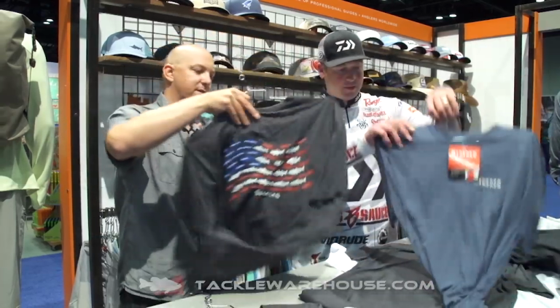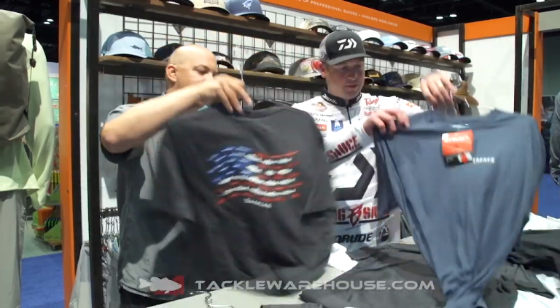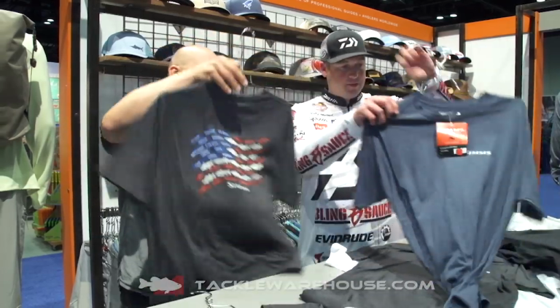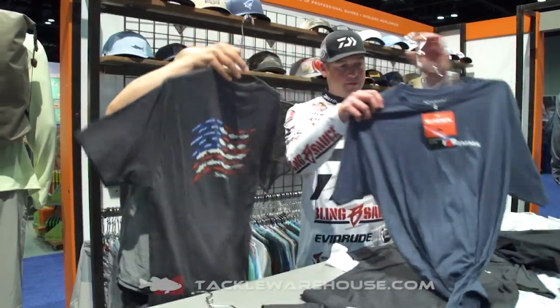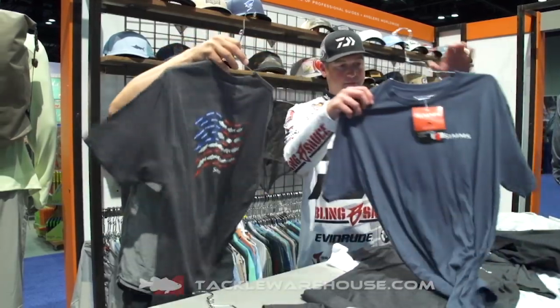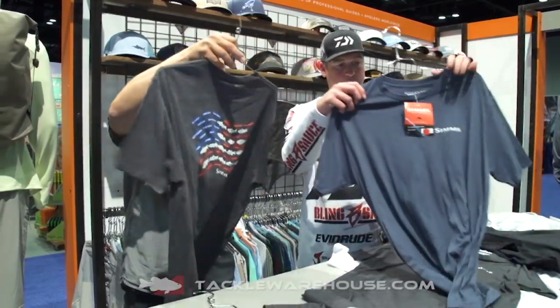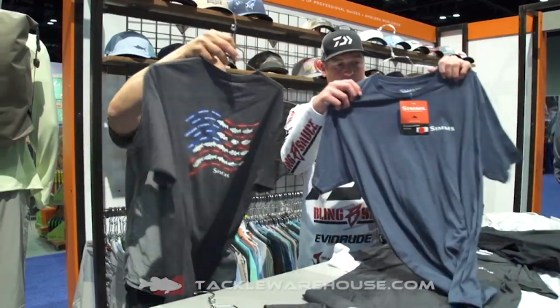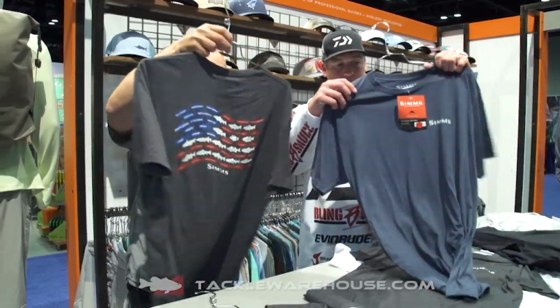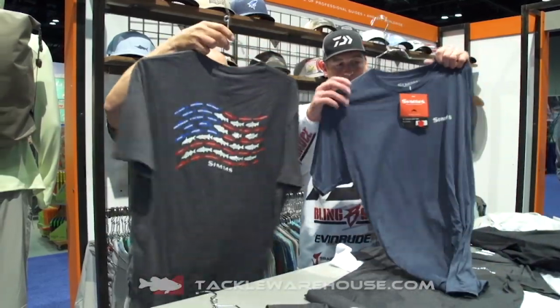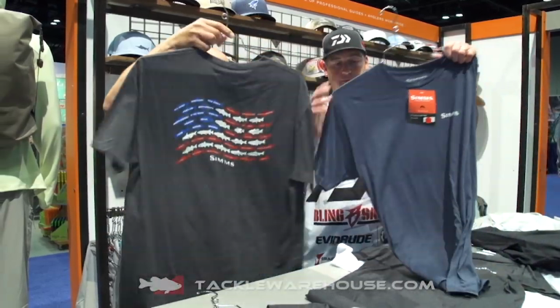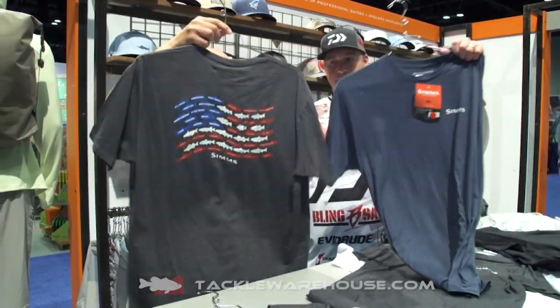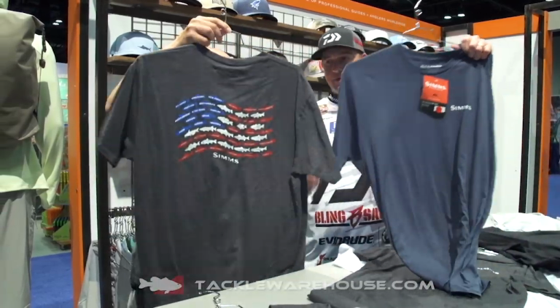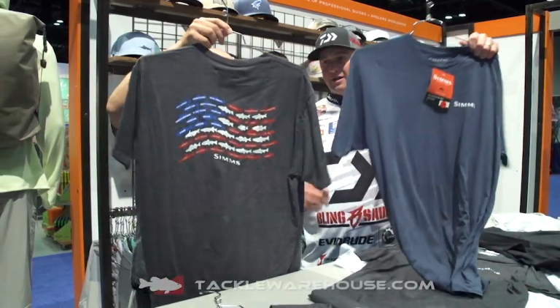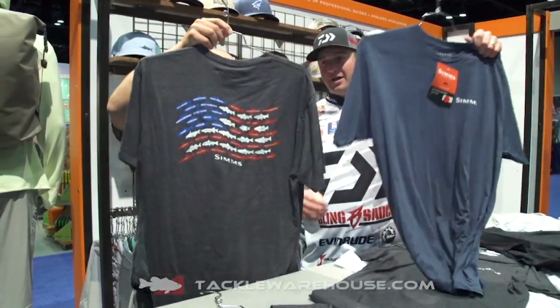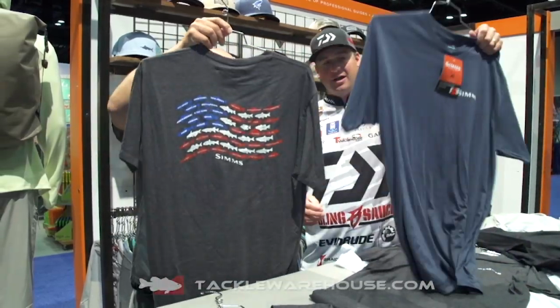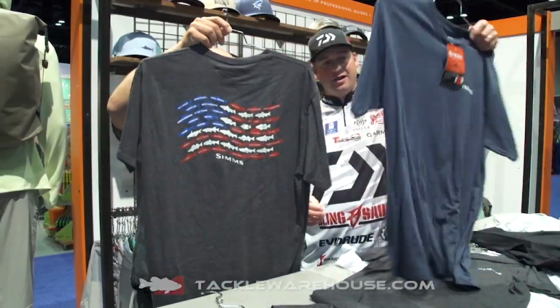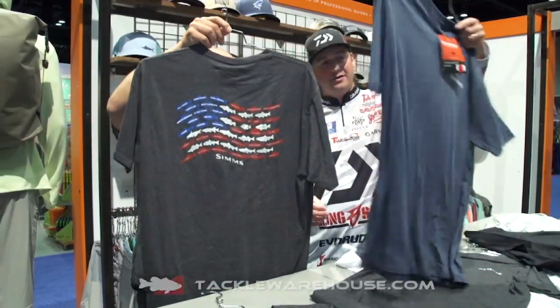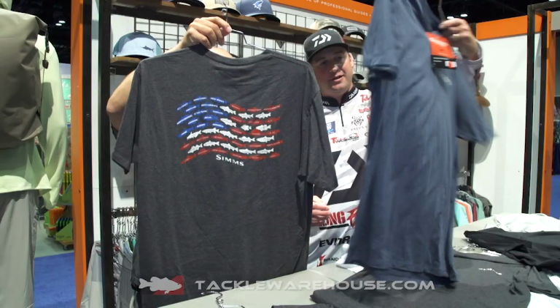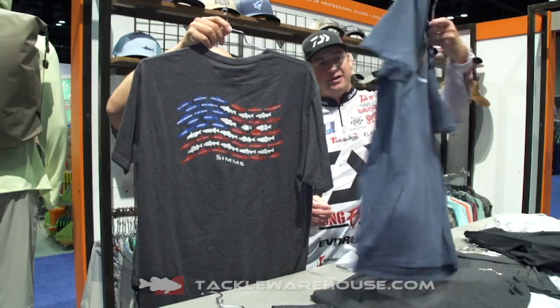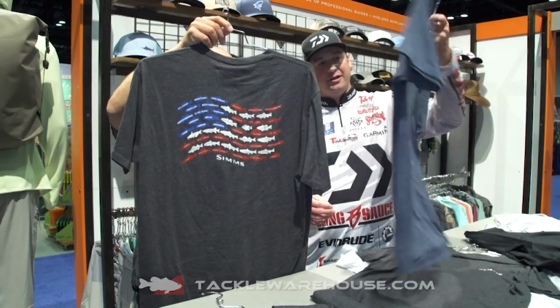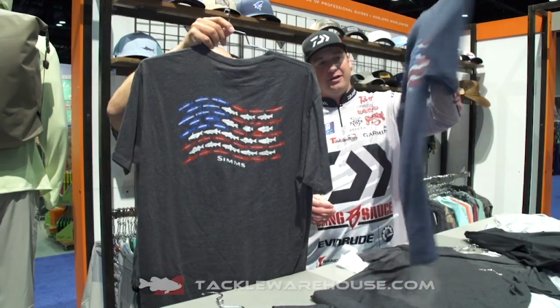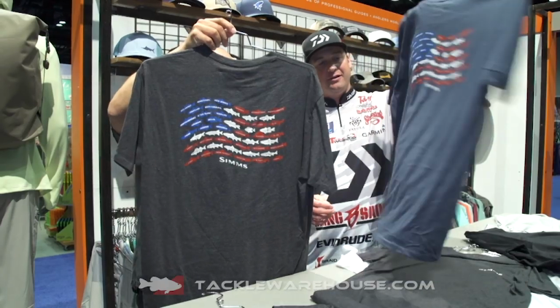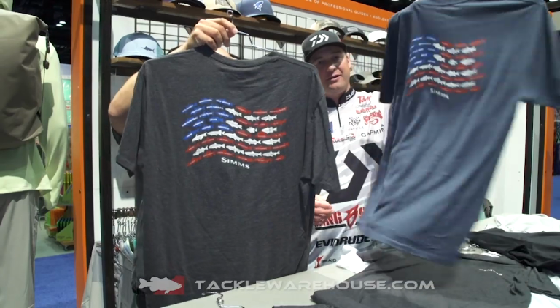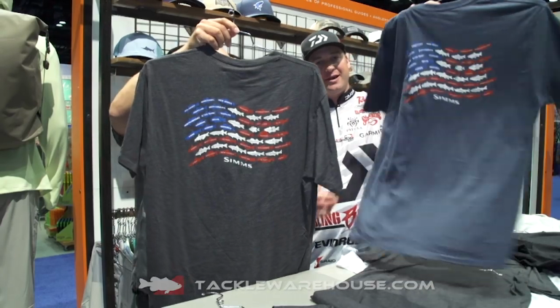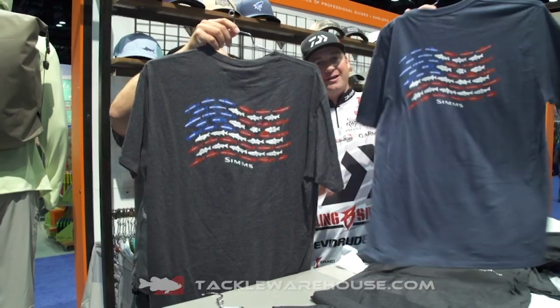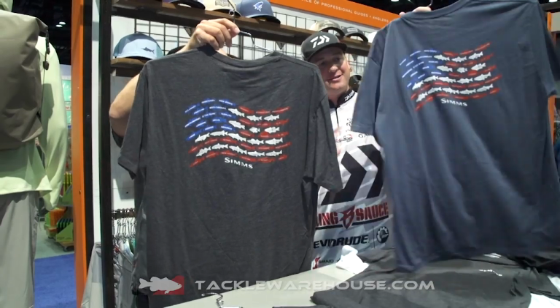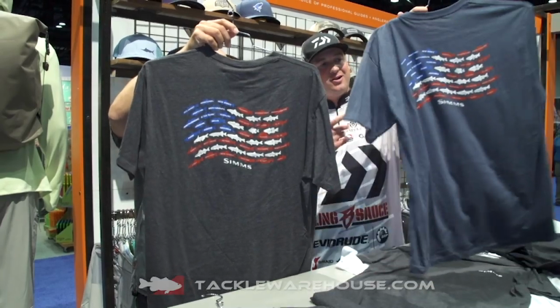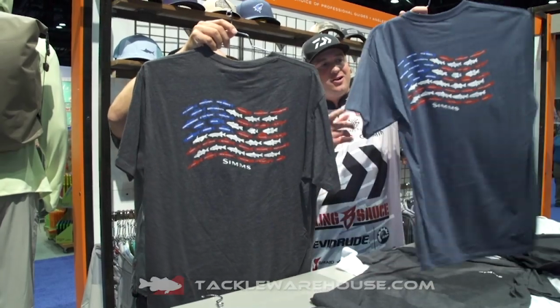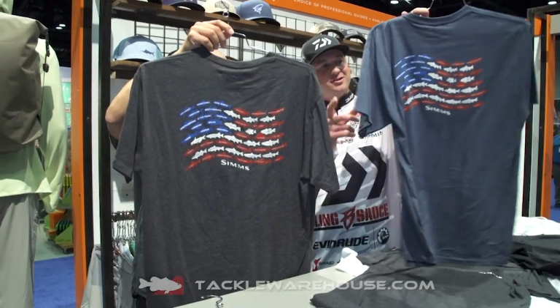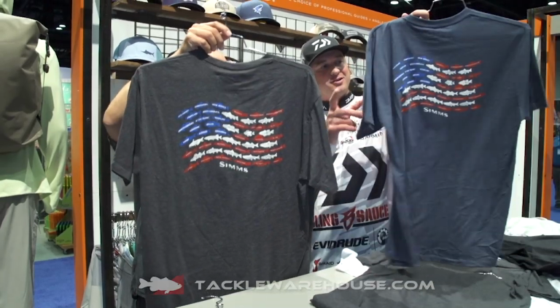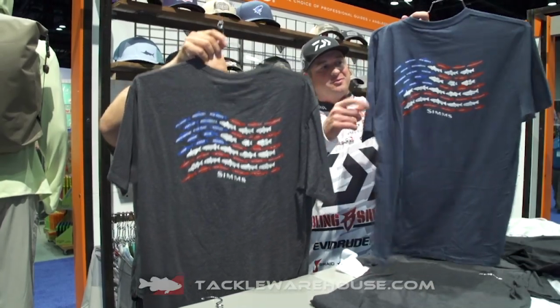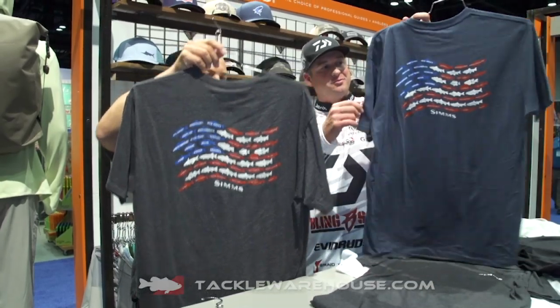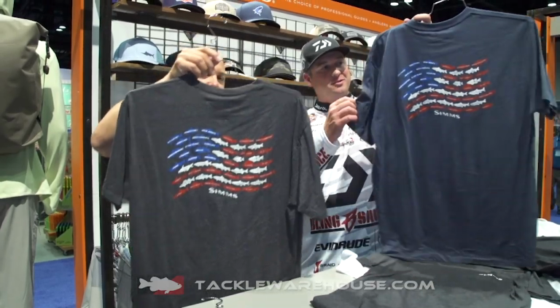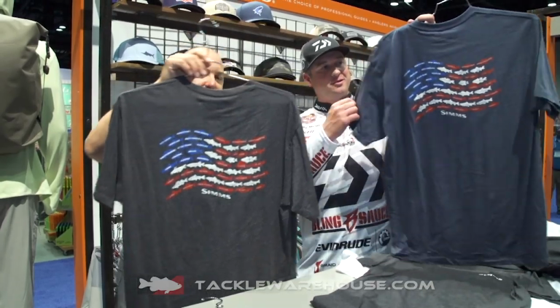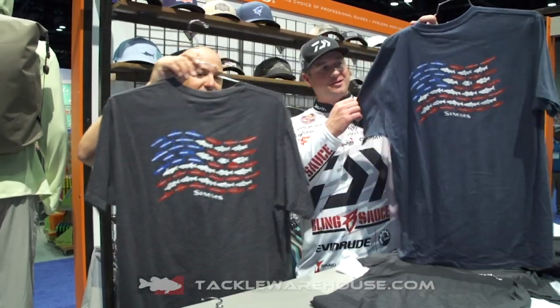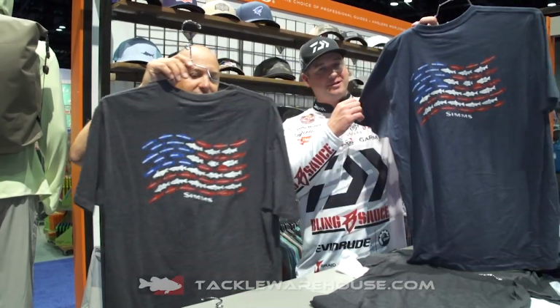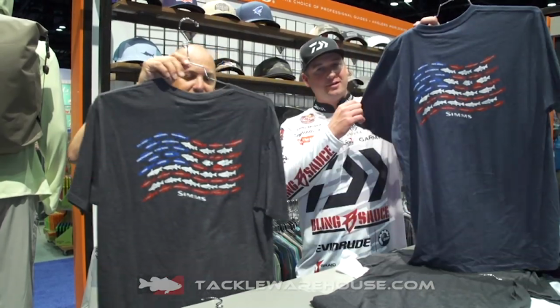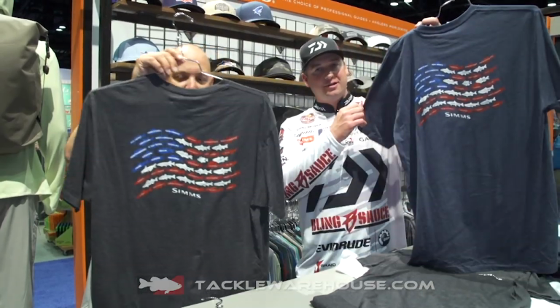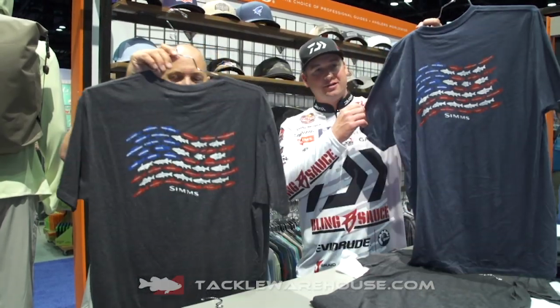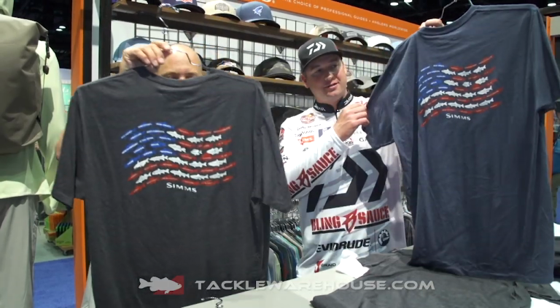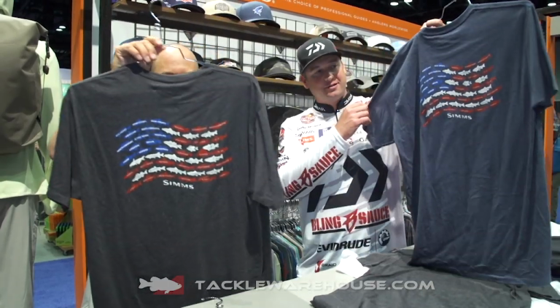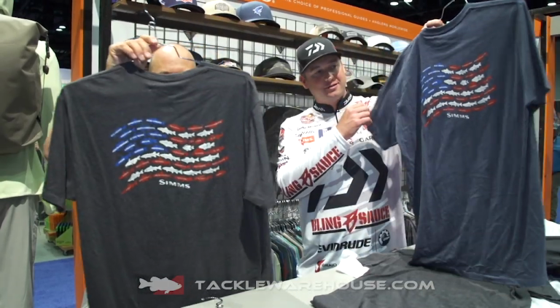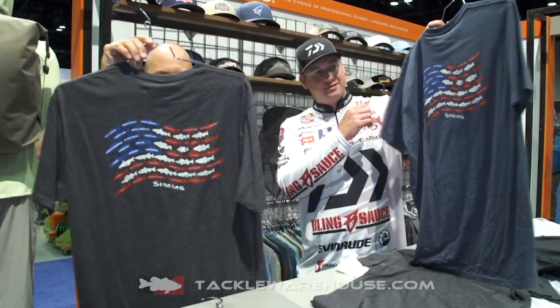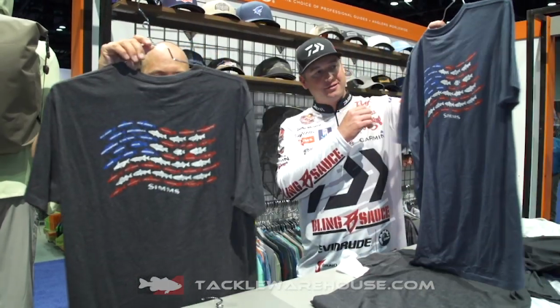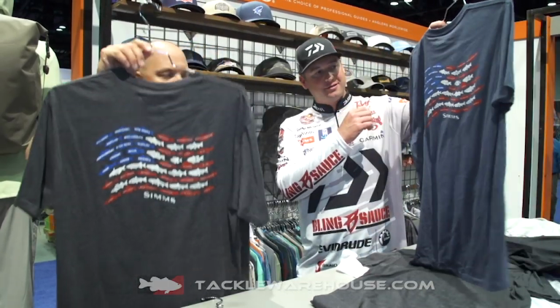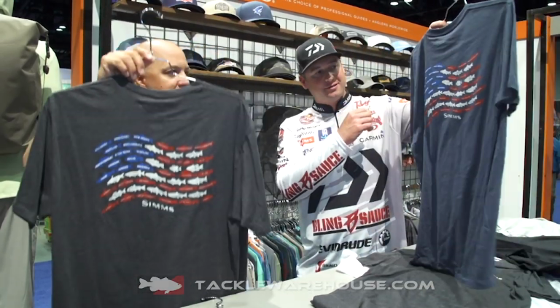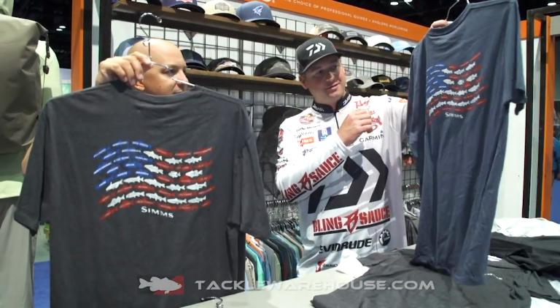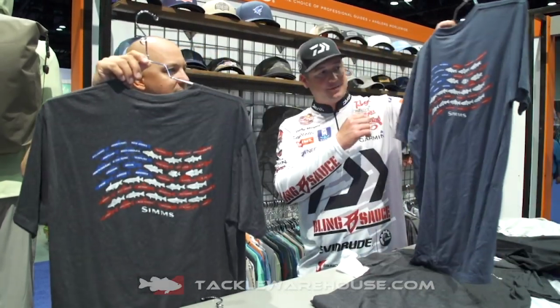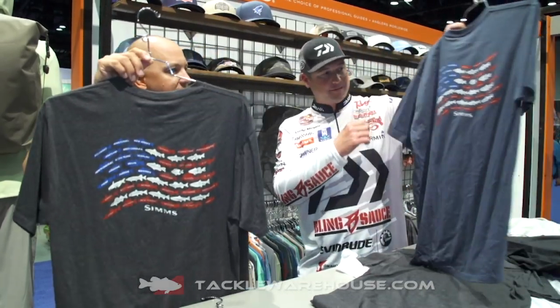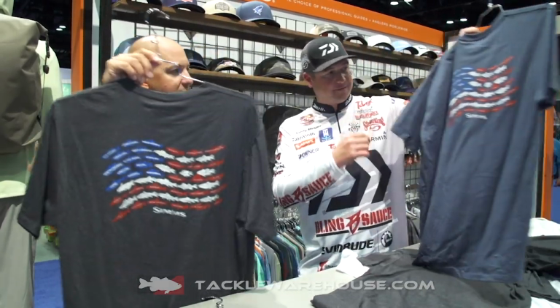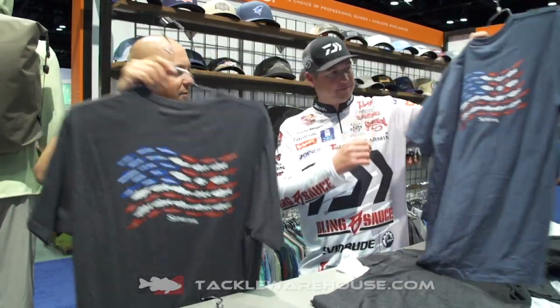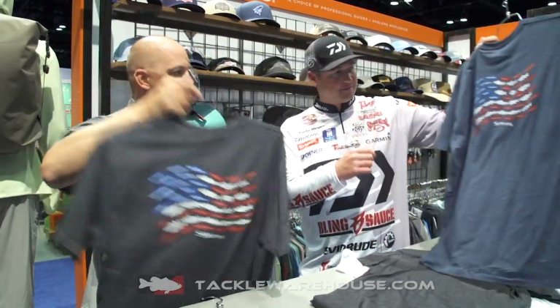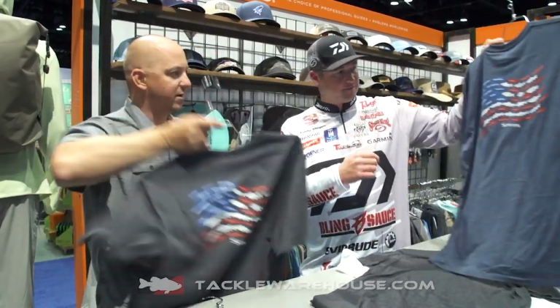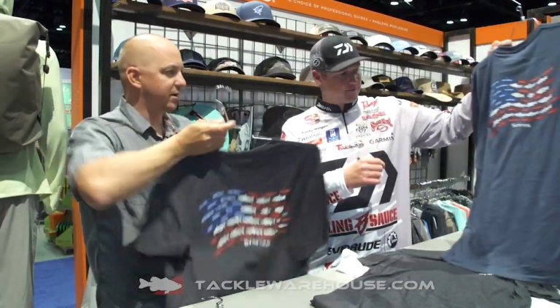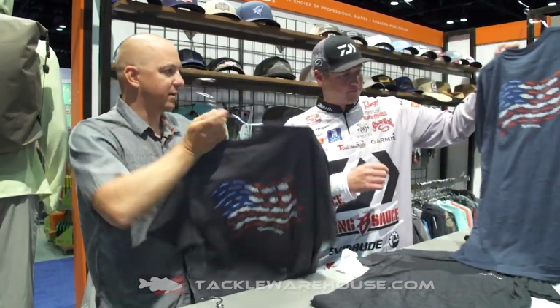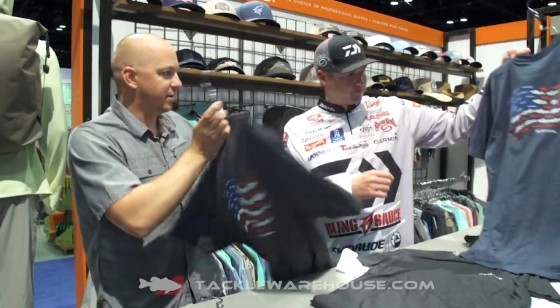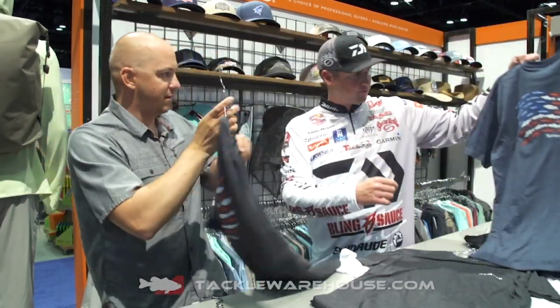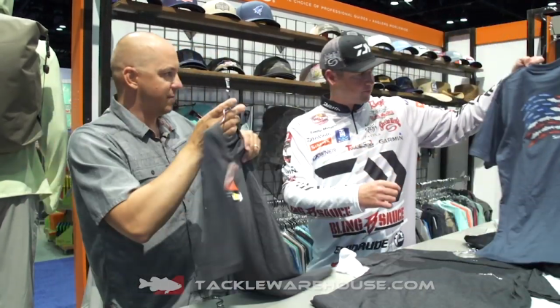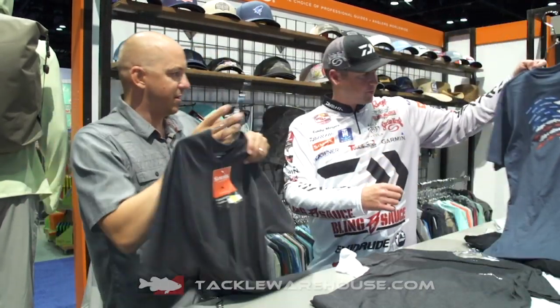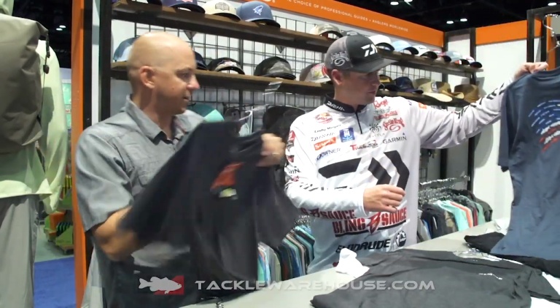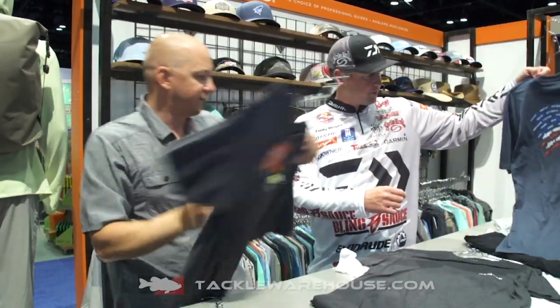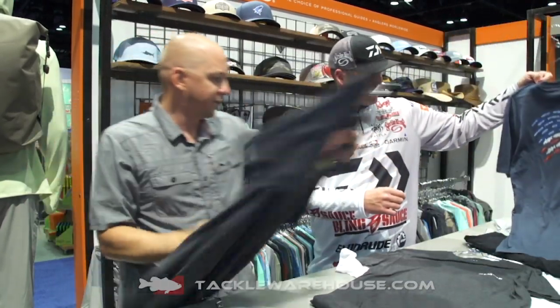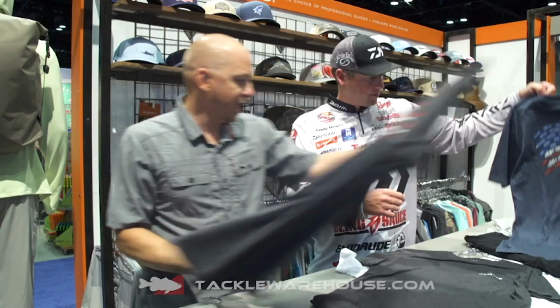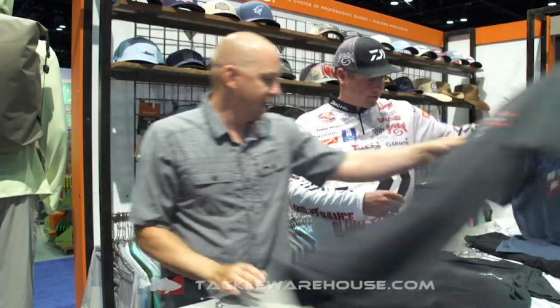How about the flag, right? We all relate to the flag, so all the different fish species there on the American flag.